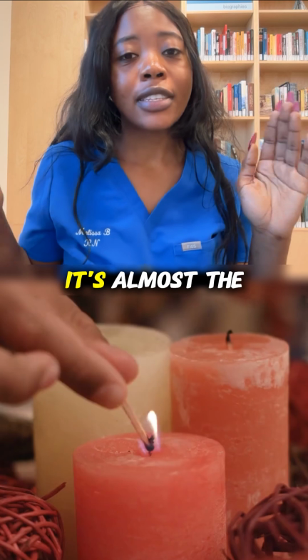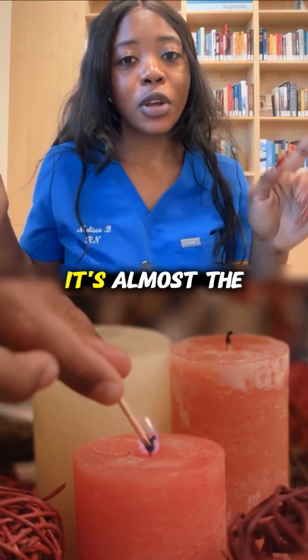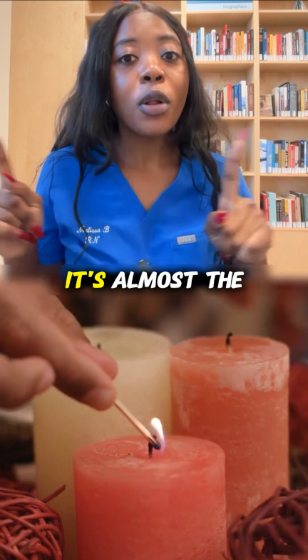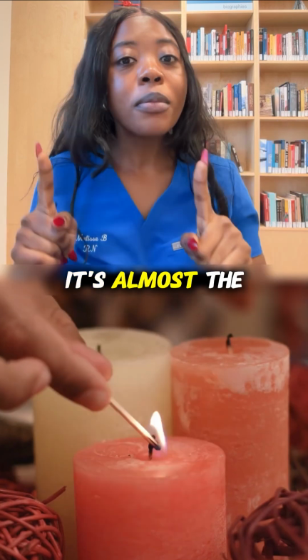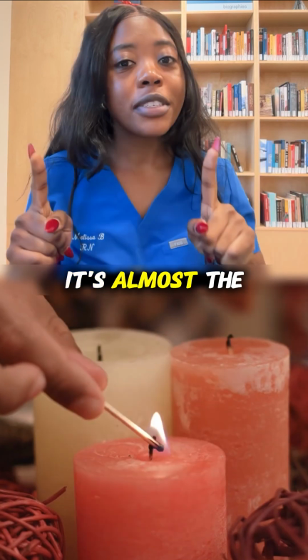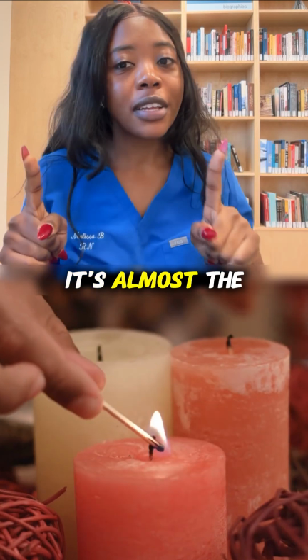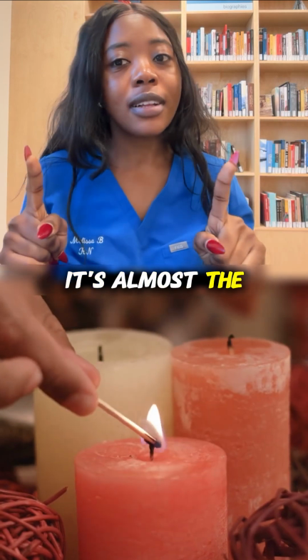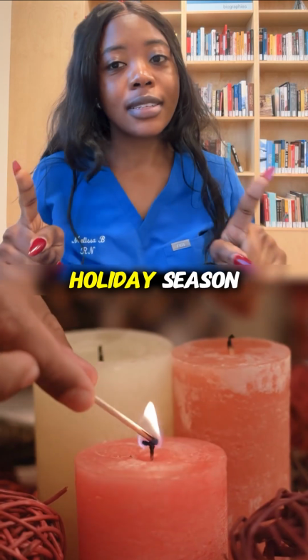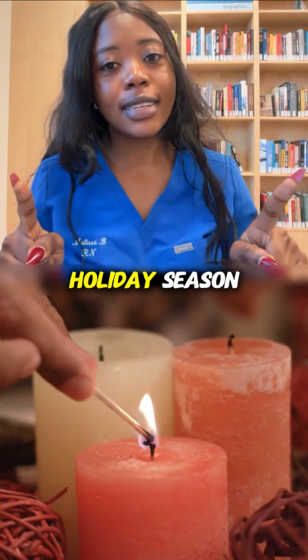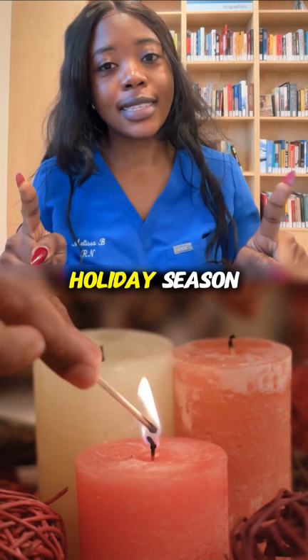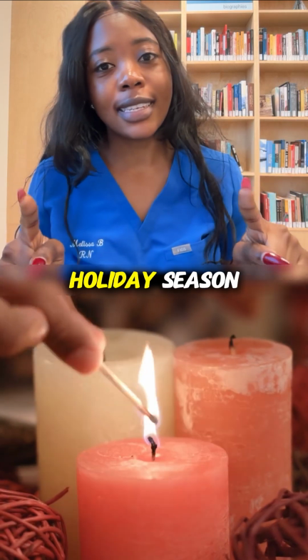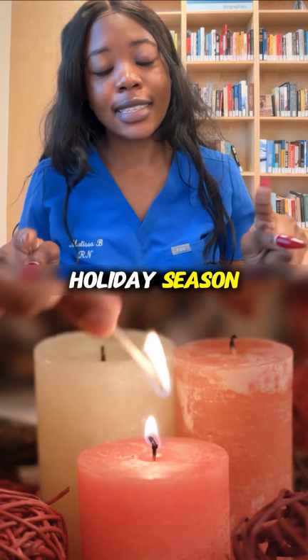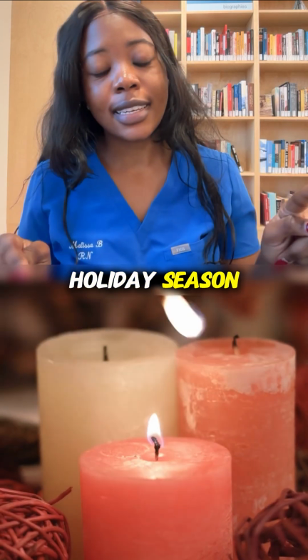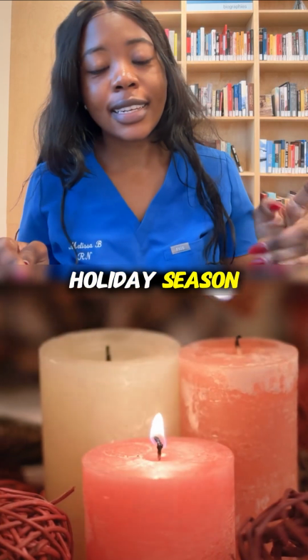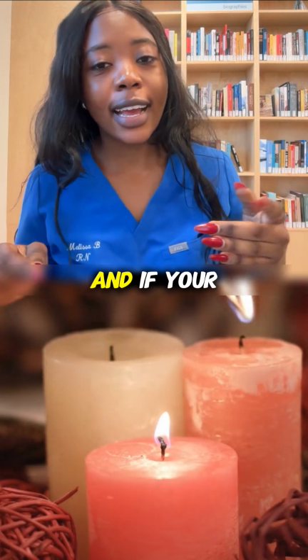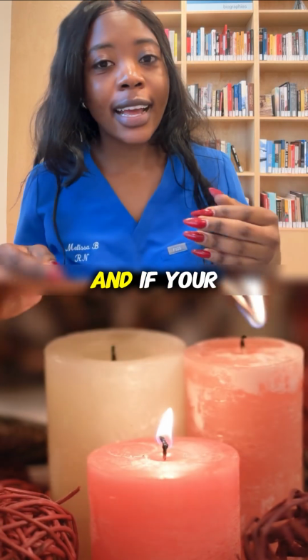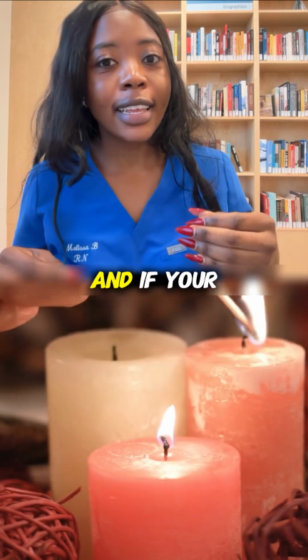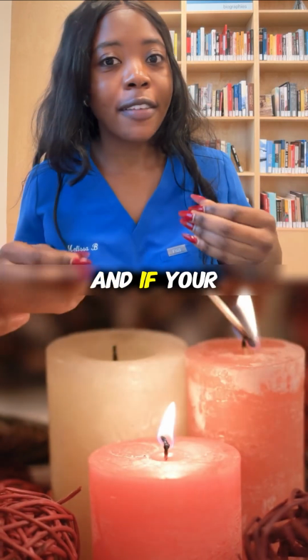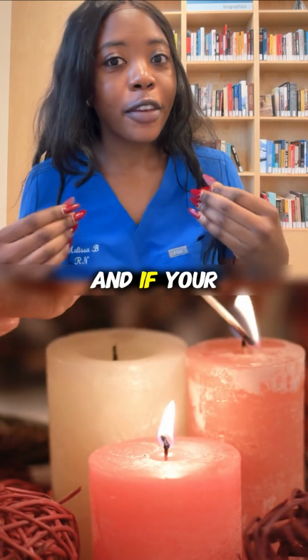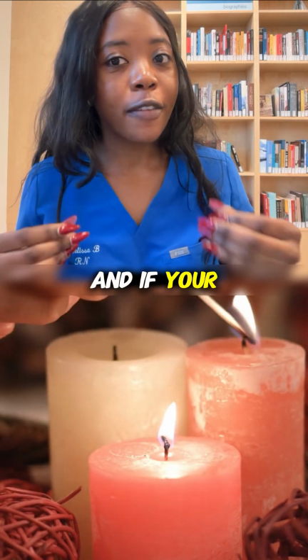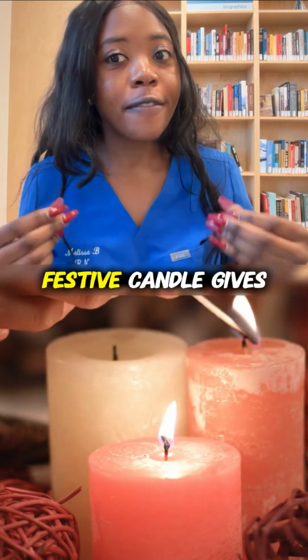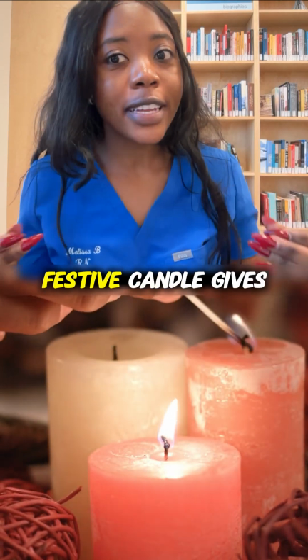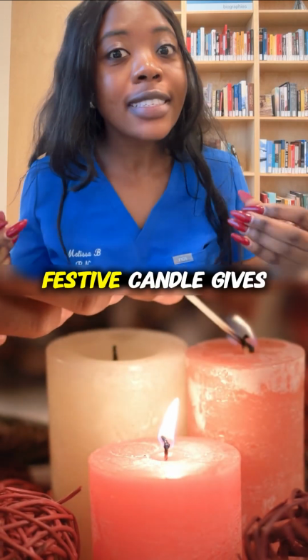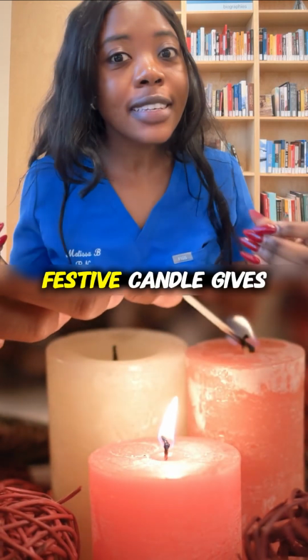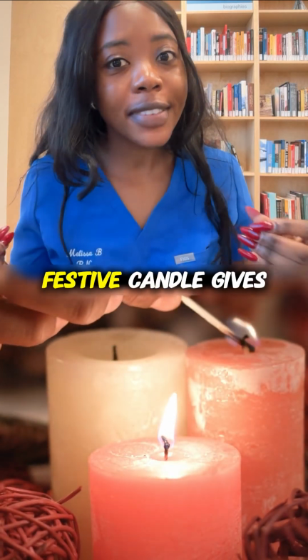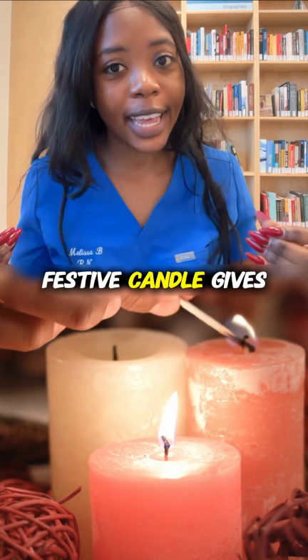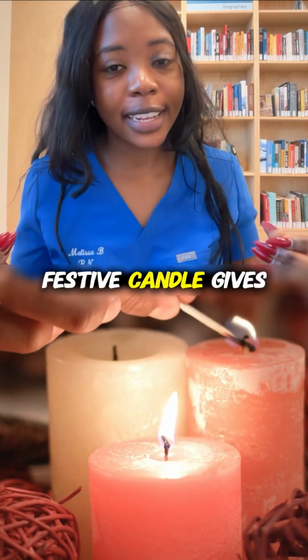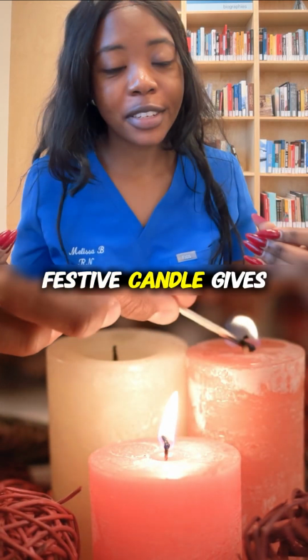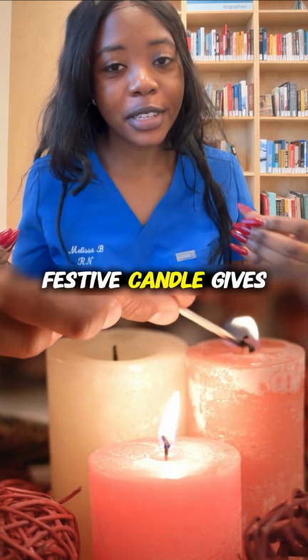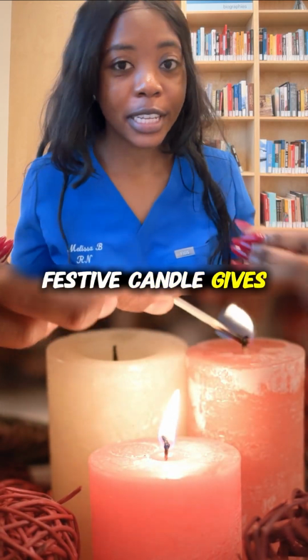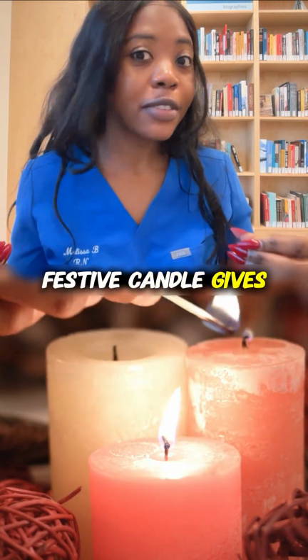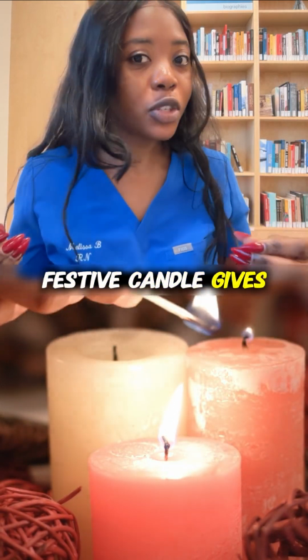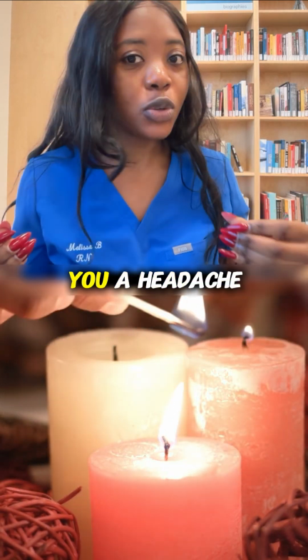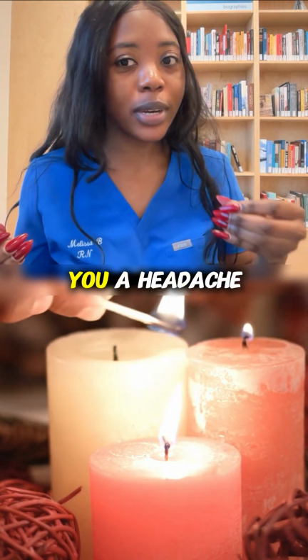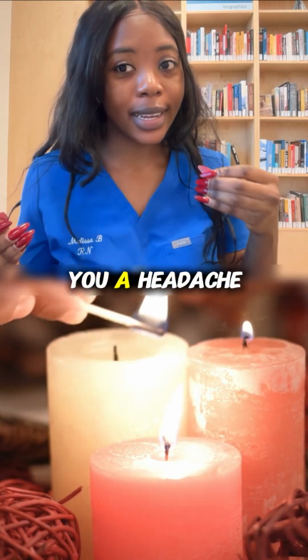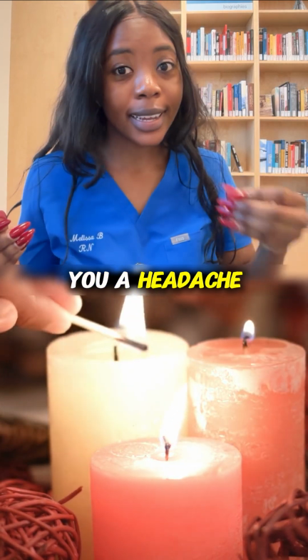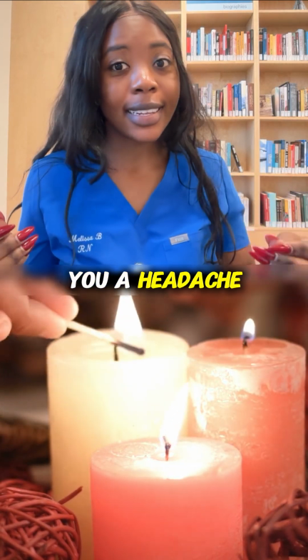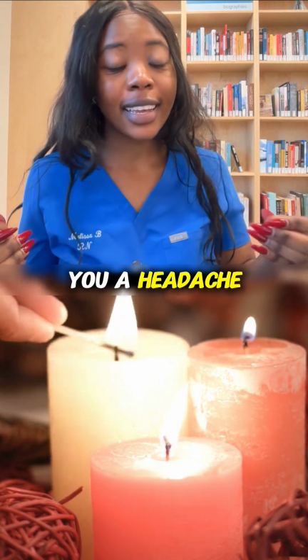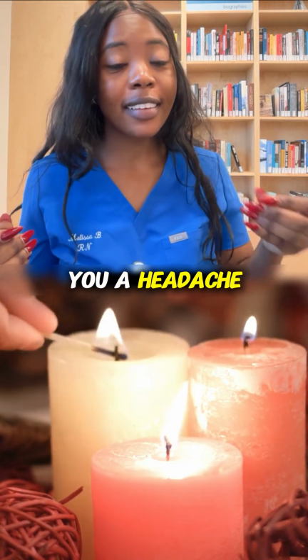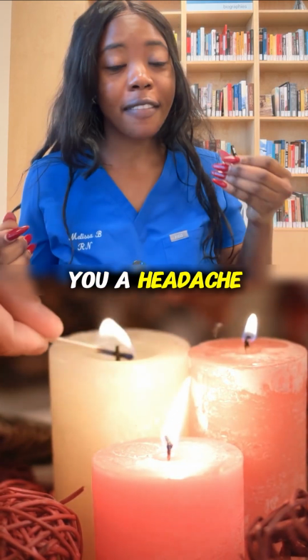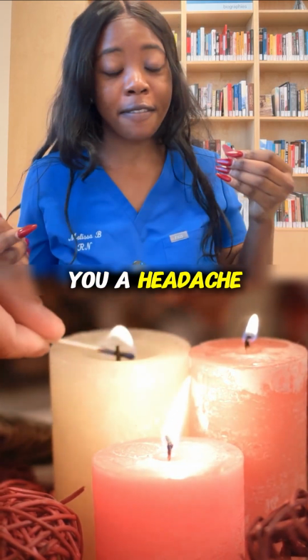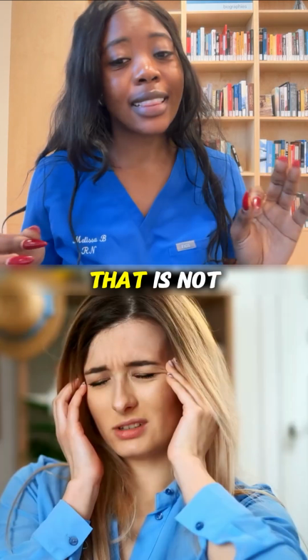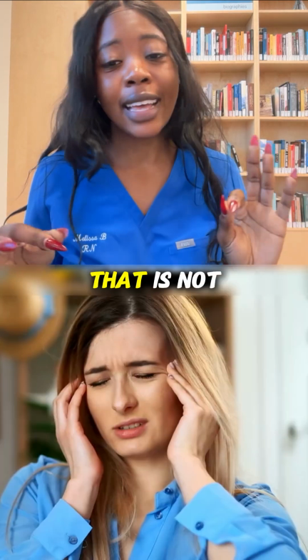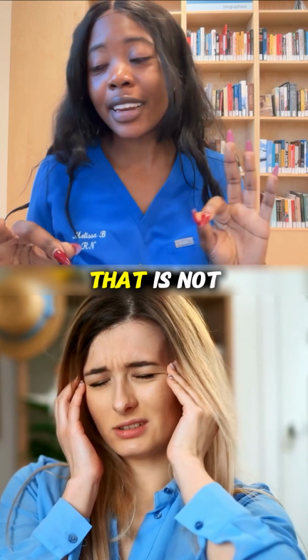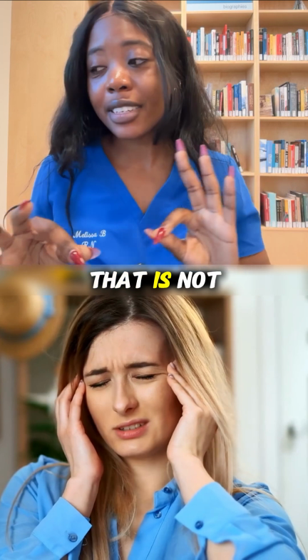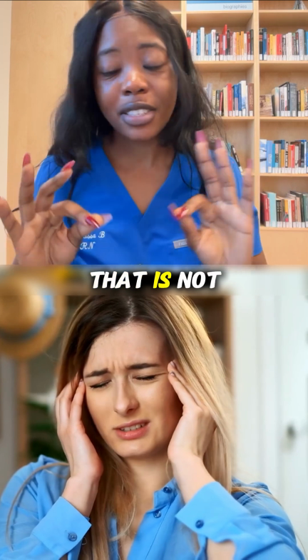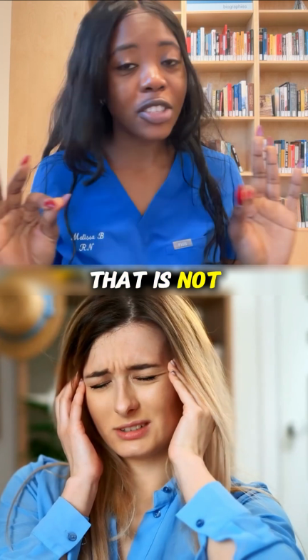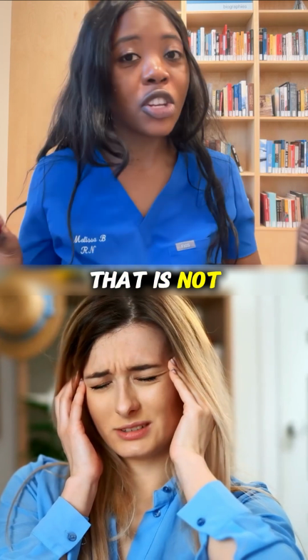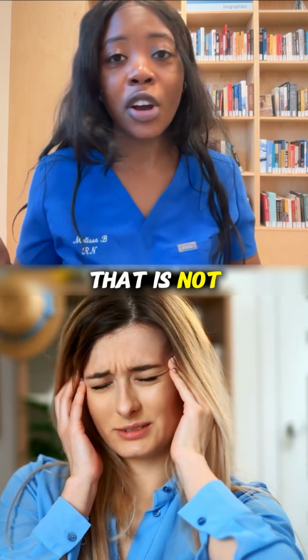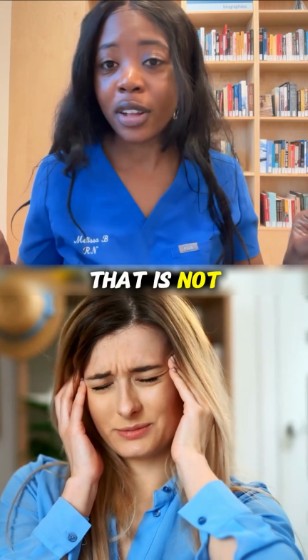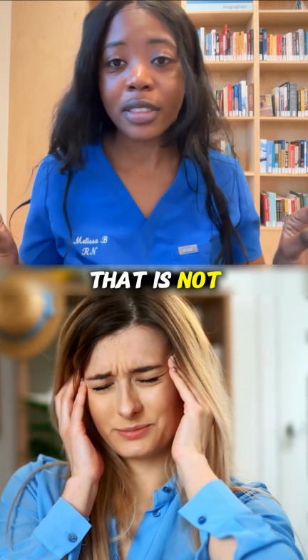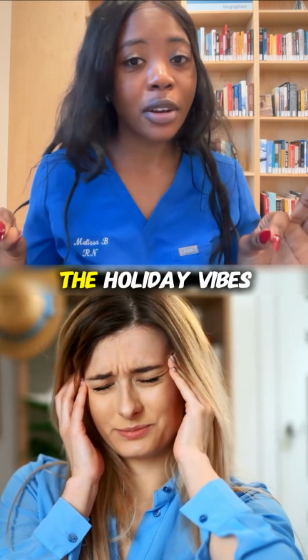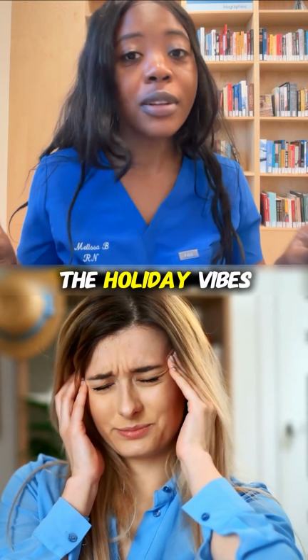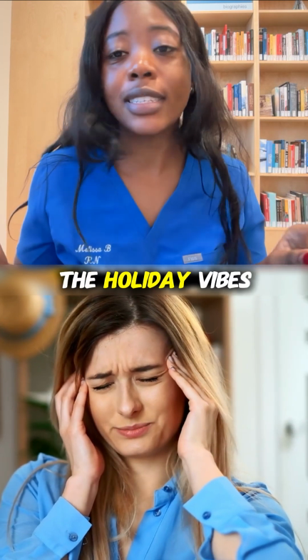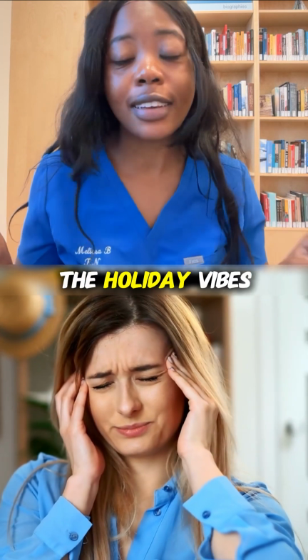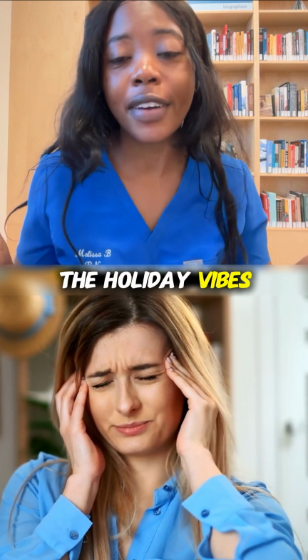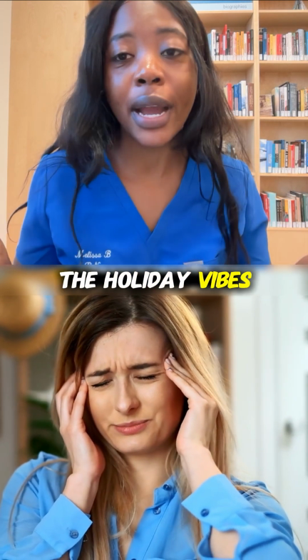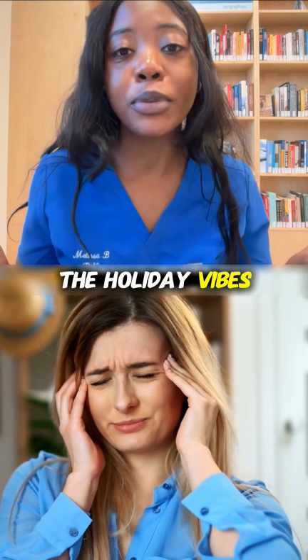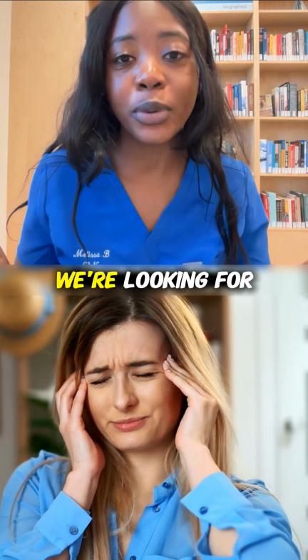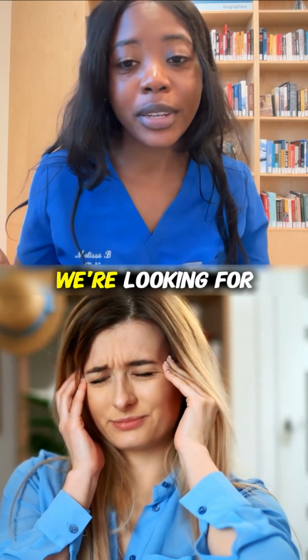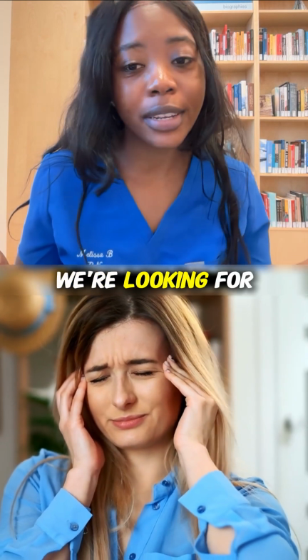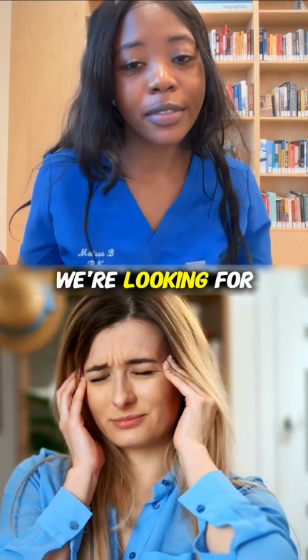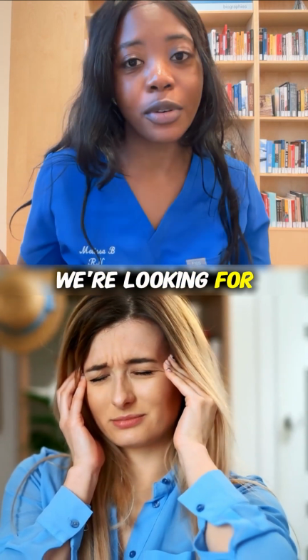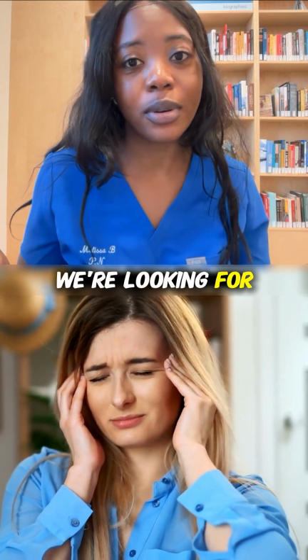It's almost the holiday season, and if your festive candle gives you a headache, that is not the holiday vibes we're looking for.